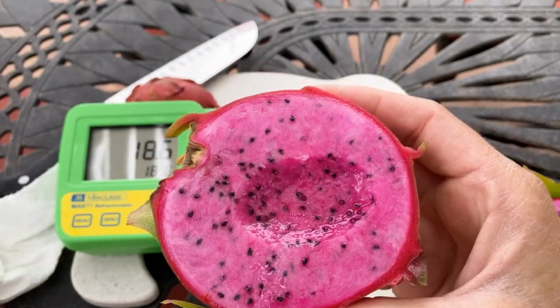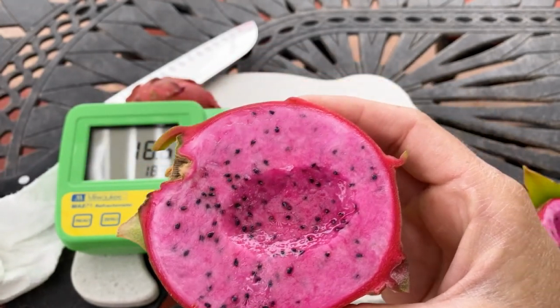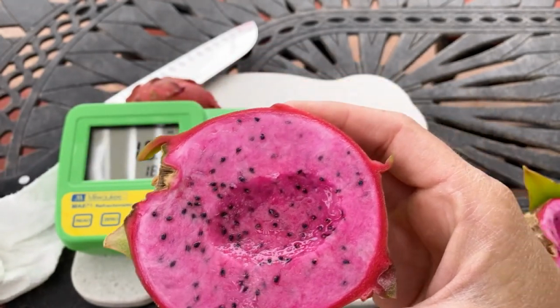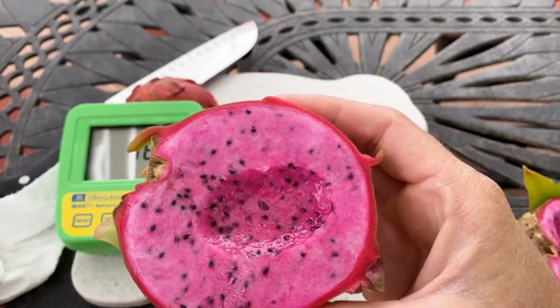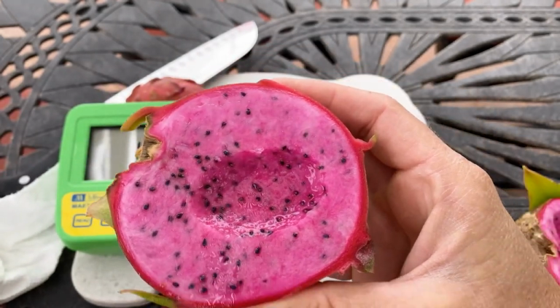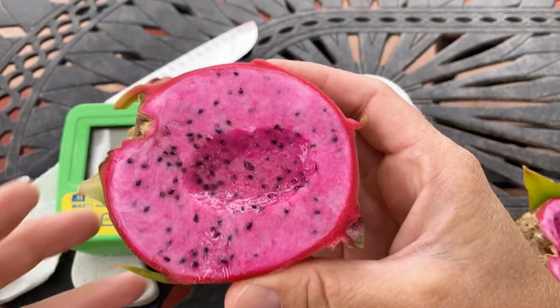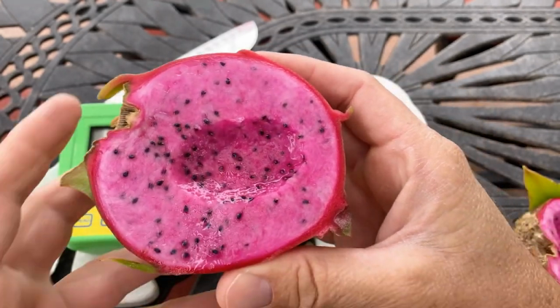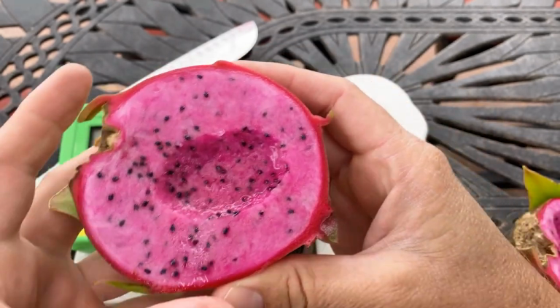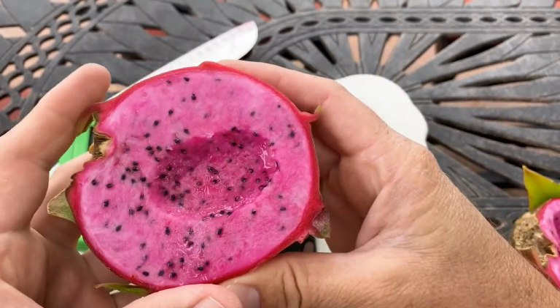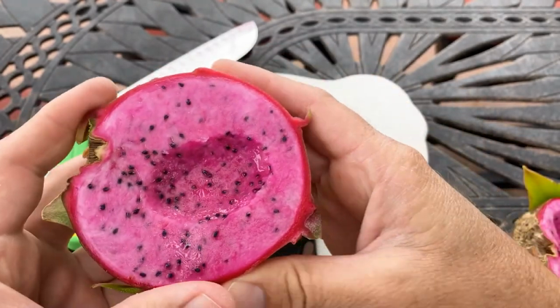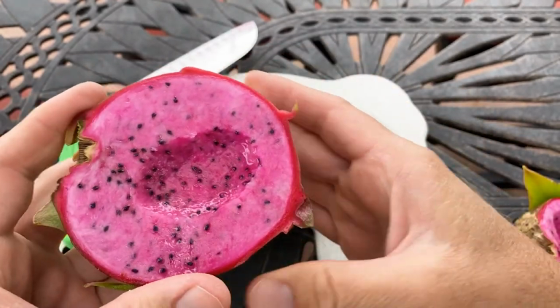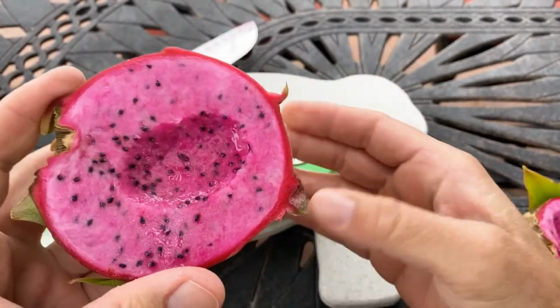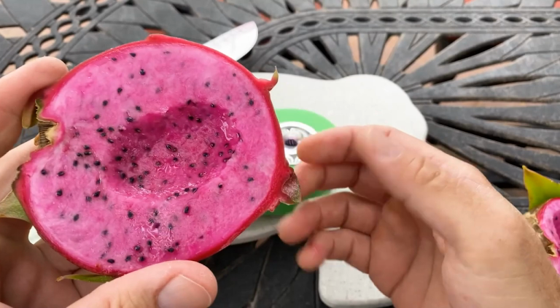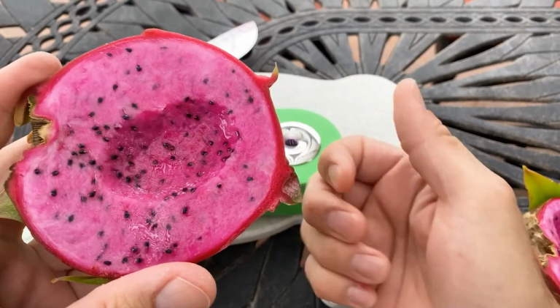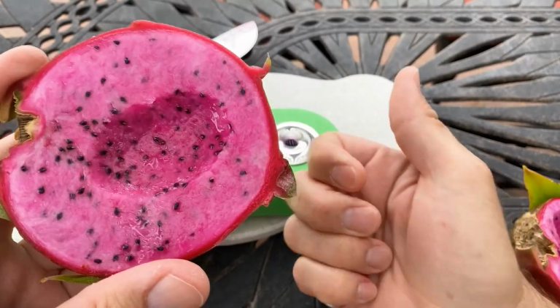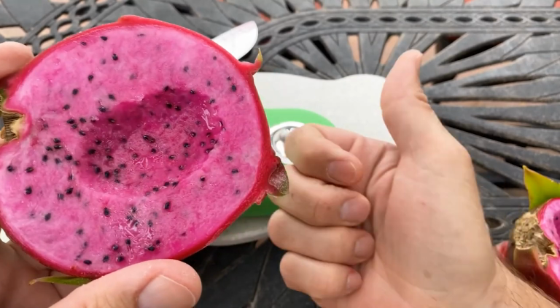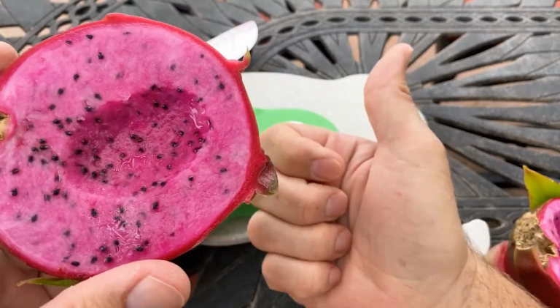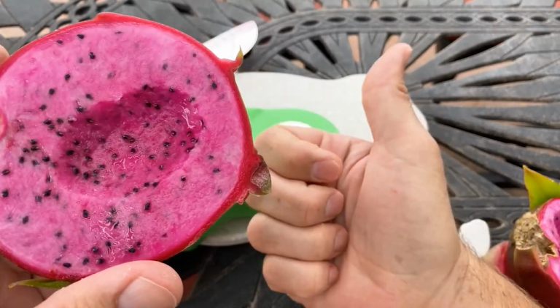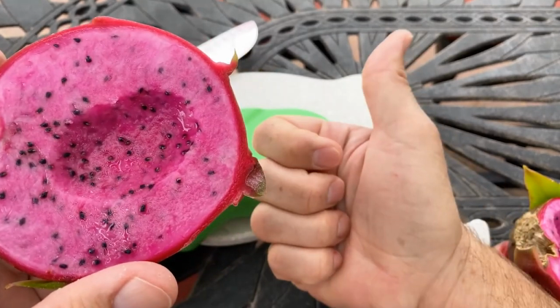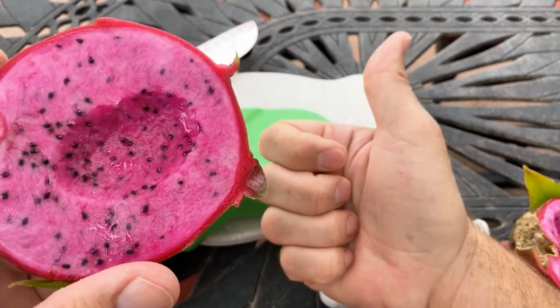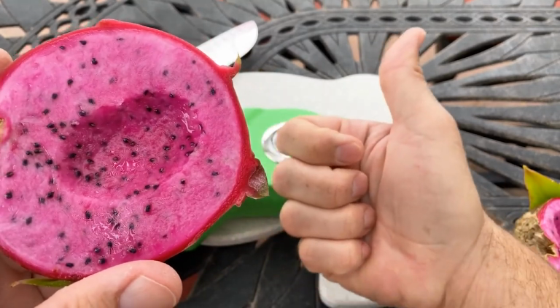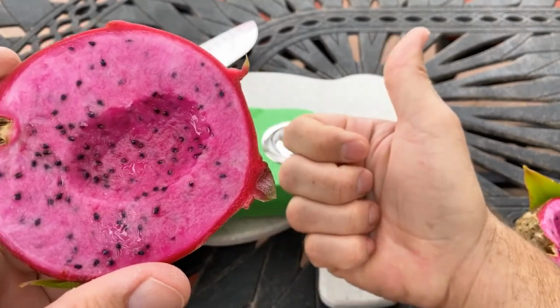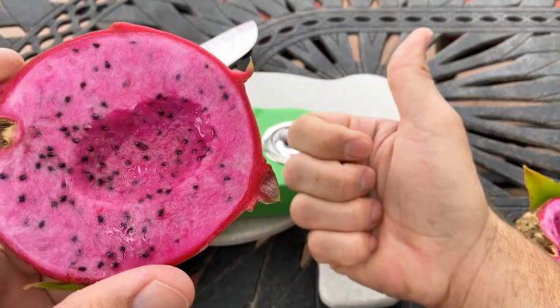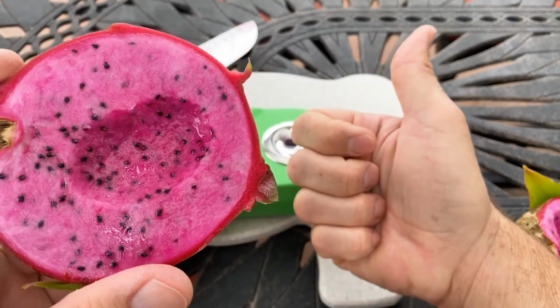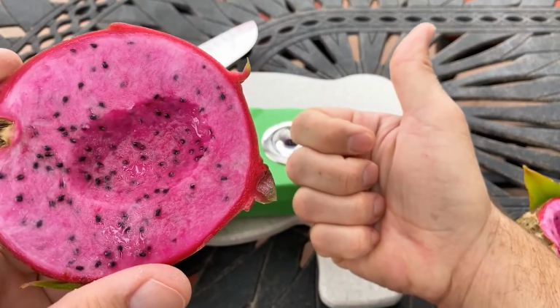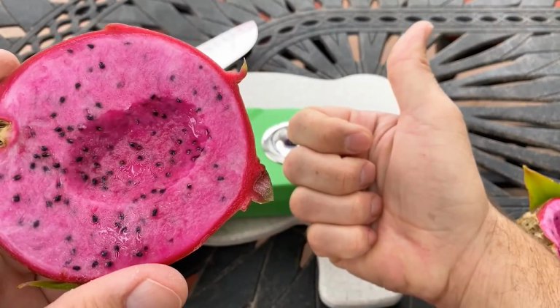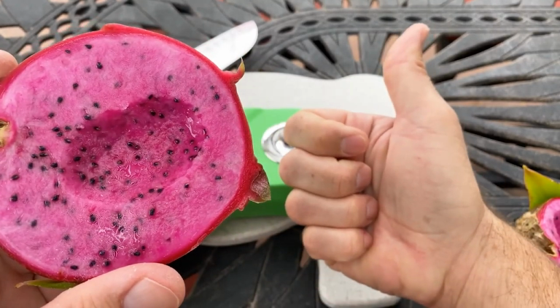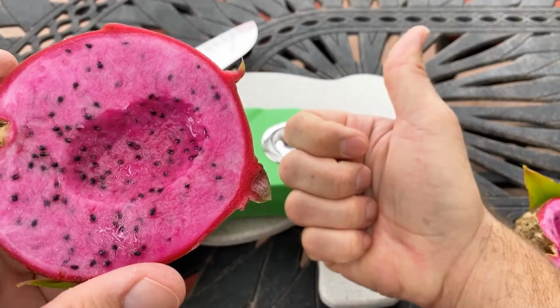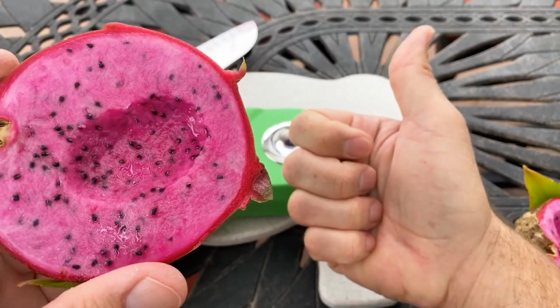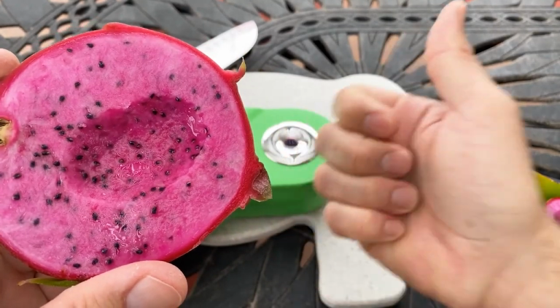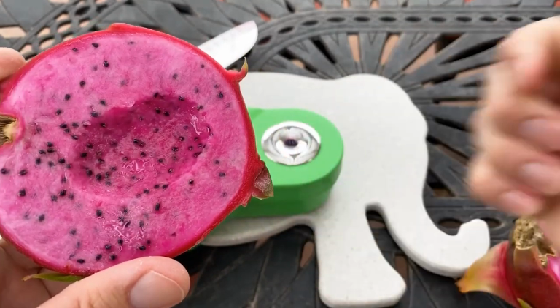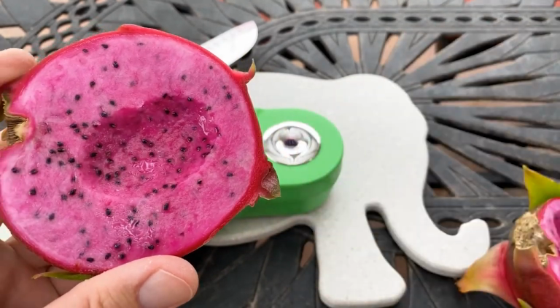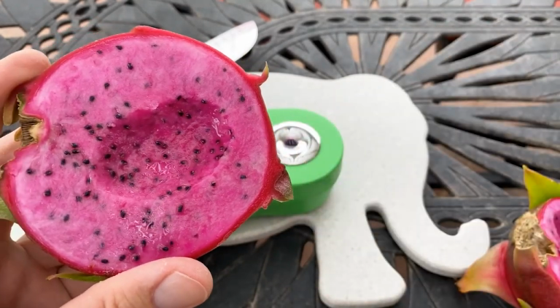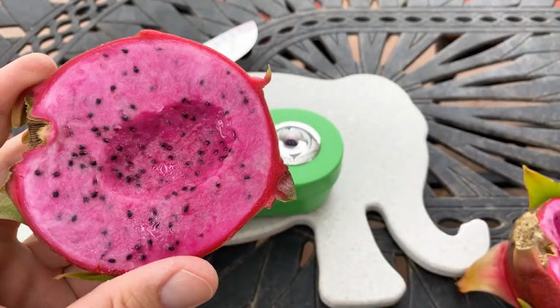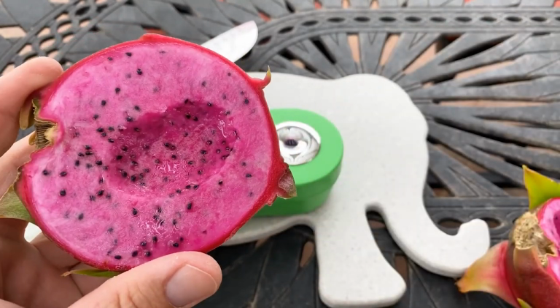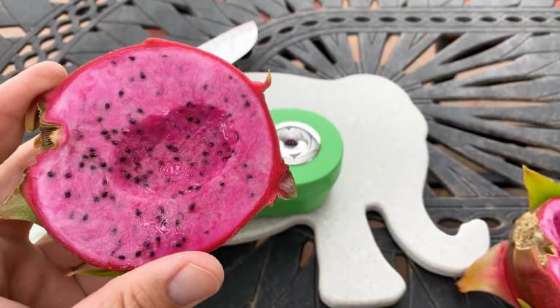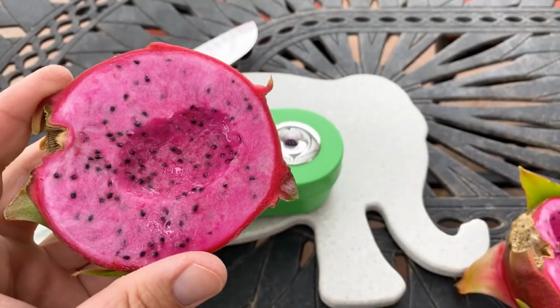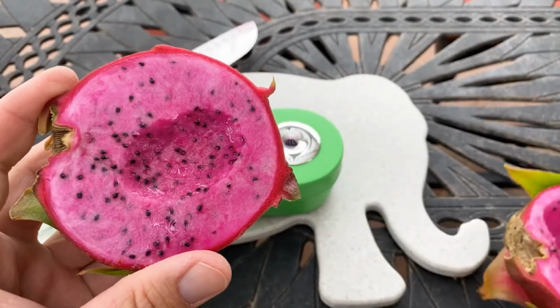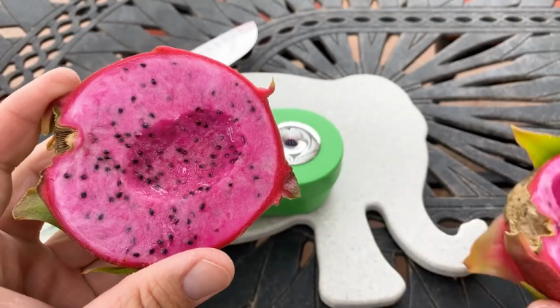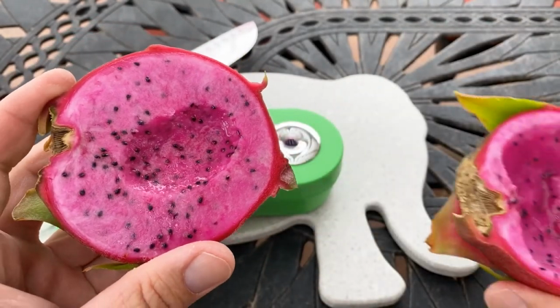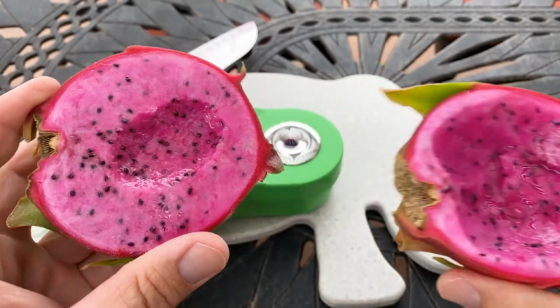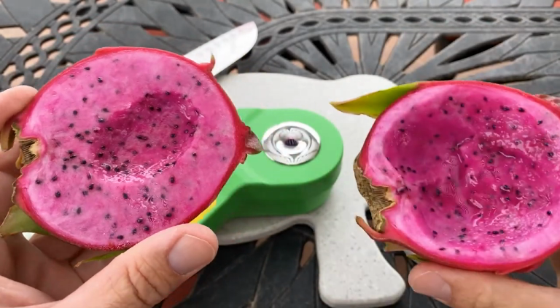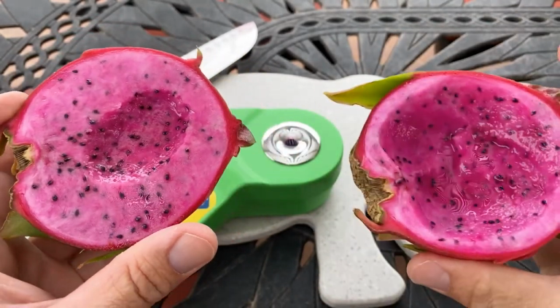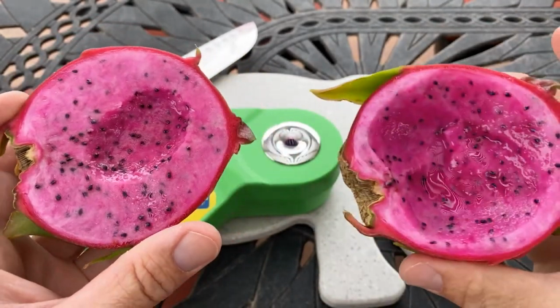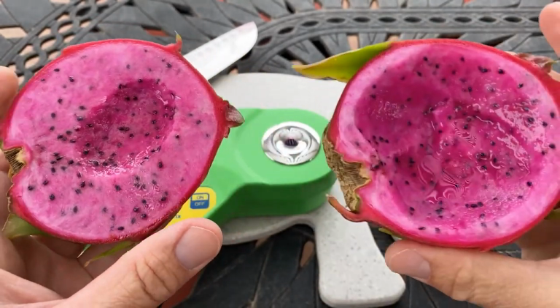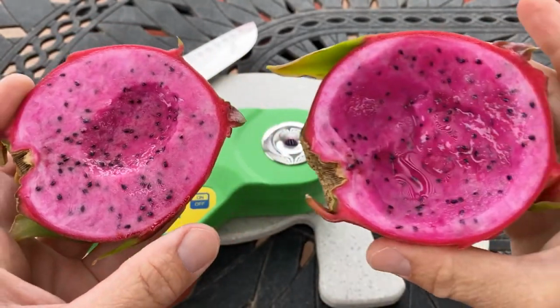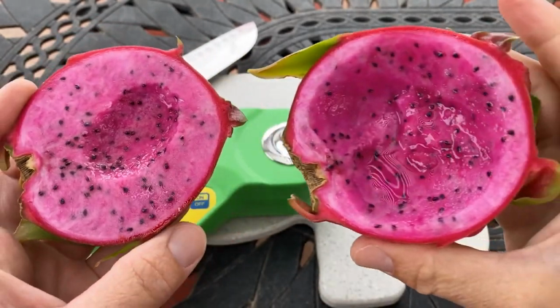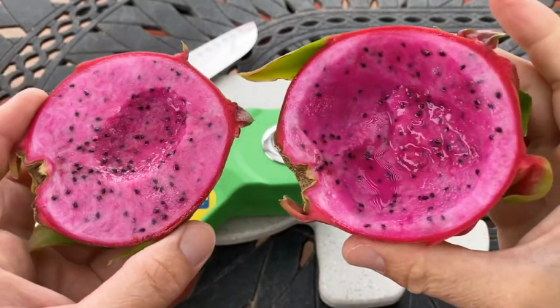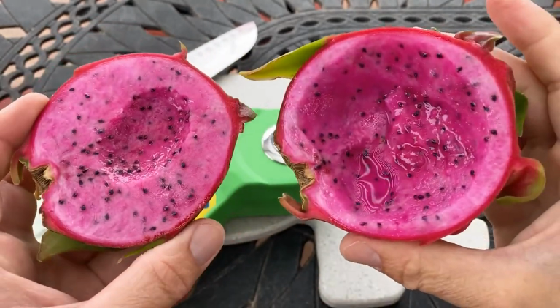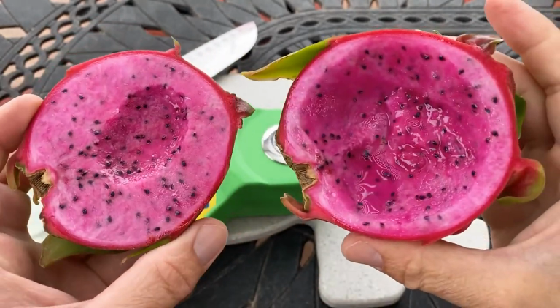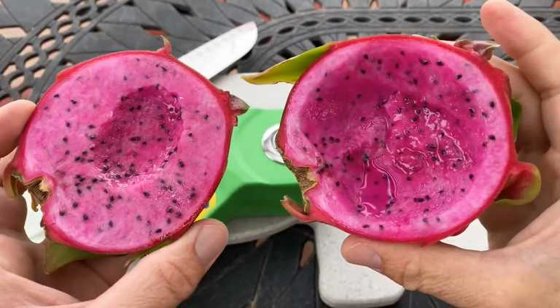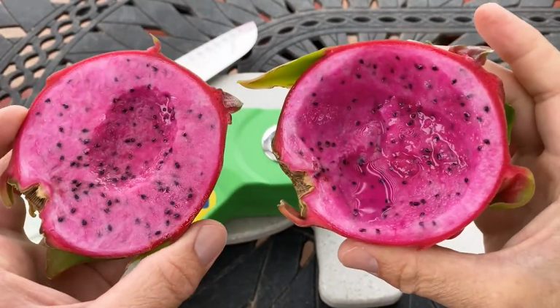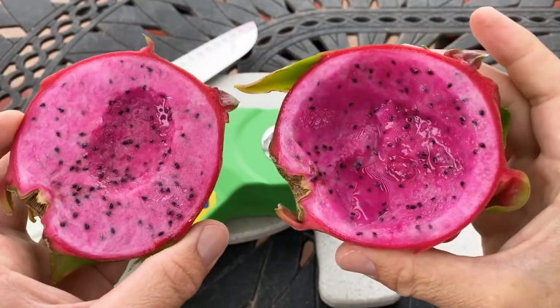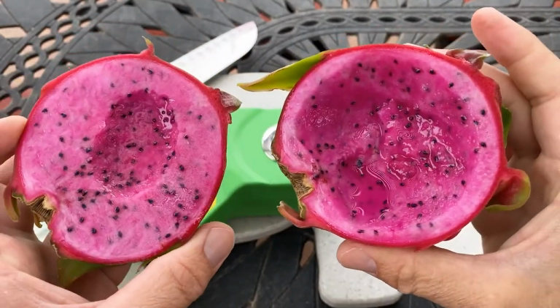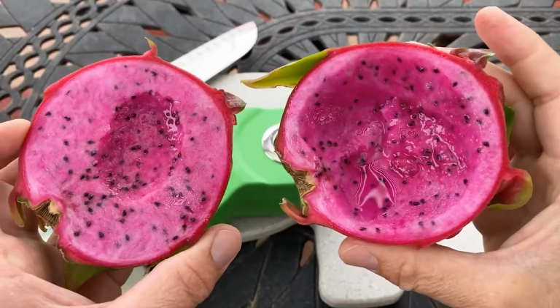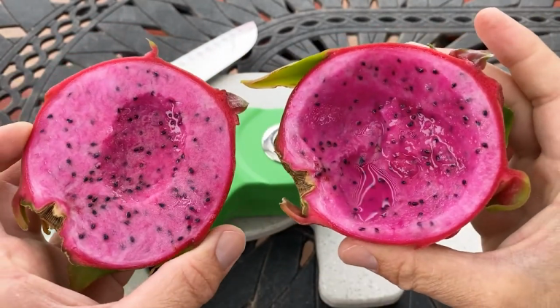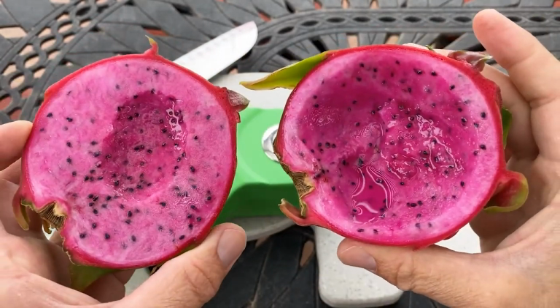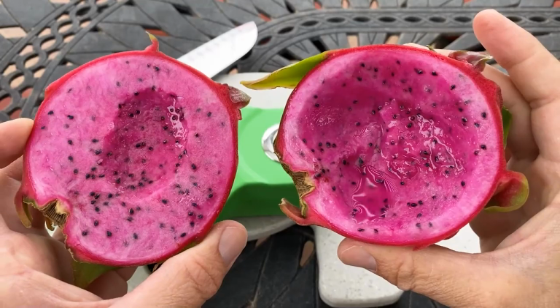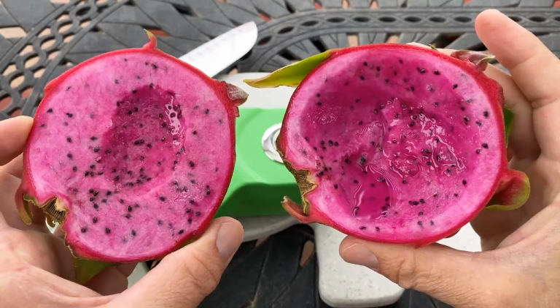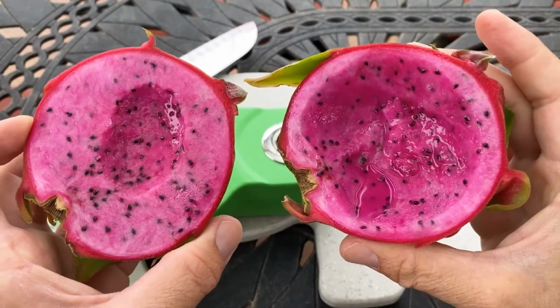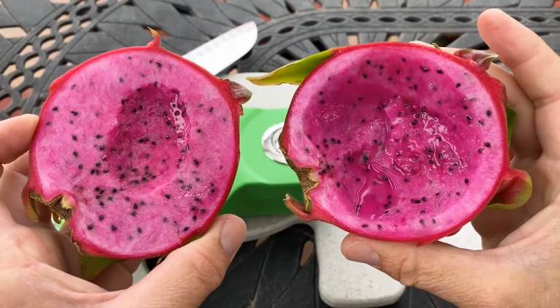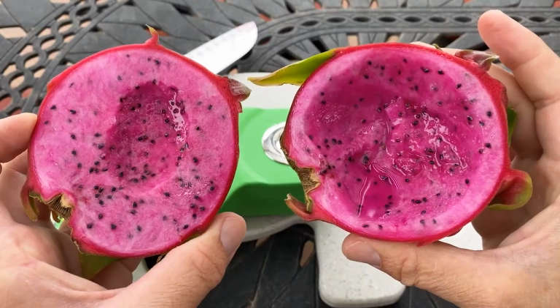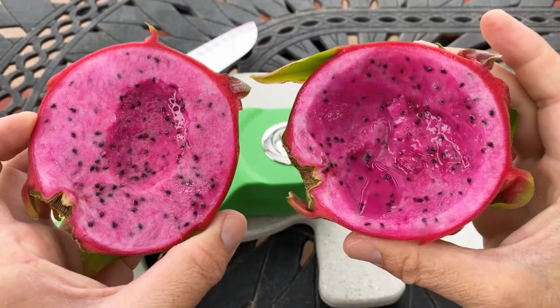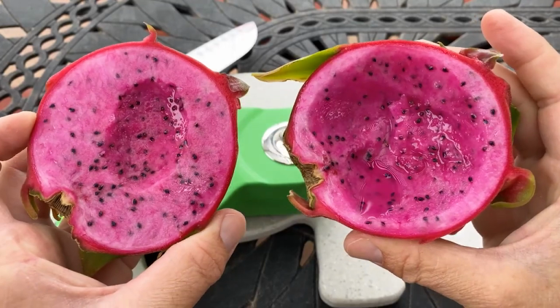I give it an 8.5 to 9 out of 10 — I could just eat this every day. Thin skin is one drawback for commercial potential — if the skin is this thin, the fruit can get damaged when shipped. Look at that beautiful marbled color — some whiteness and some fuchsia, stunning. There you go — Cosmic Charlie, a beautiful variety by the late great Paul Thompson.